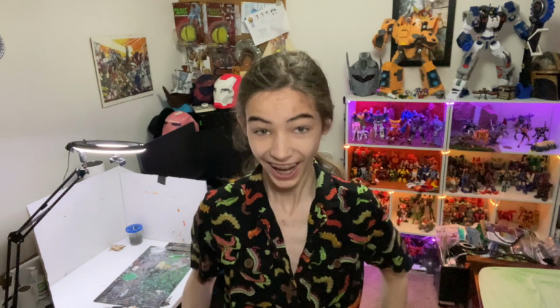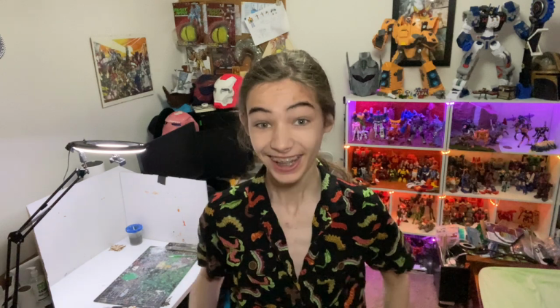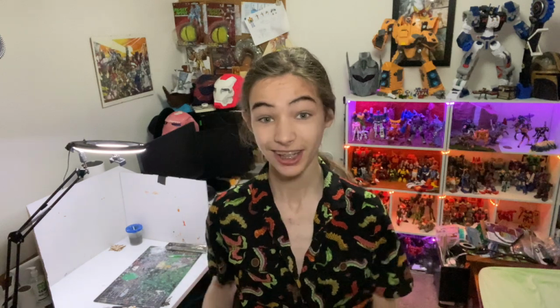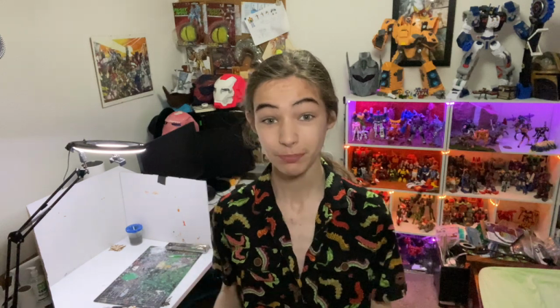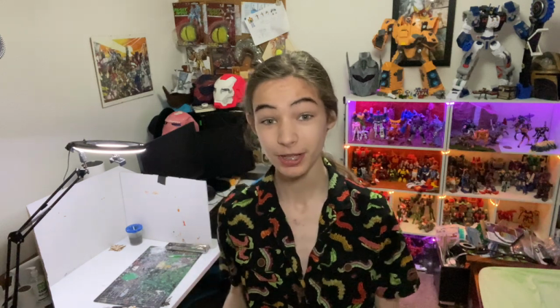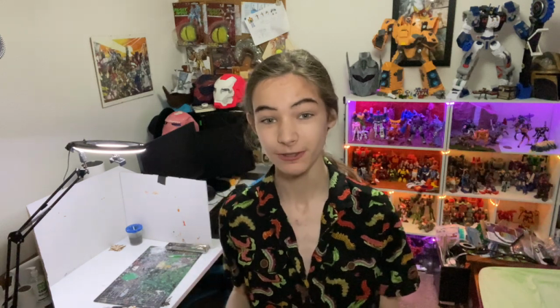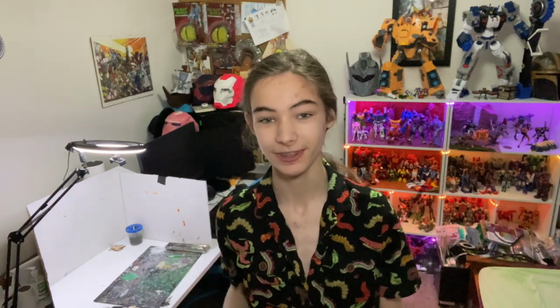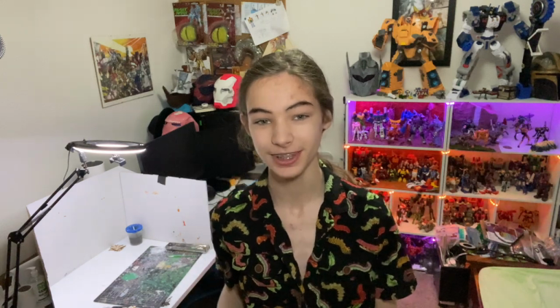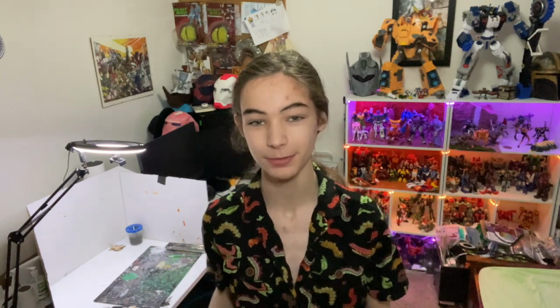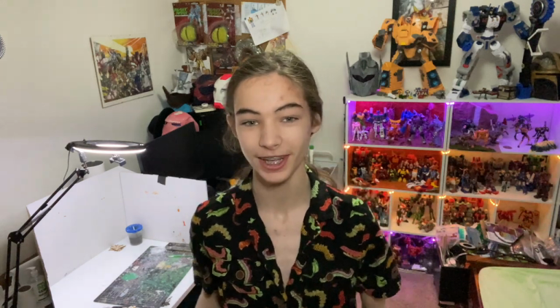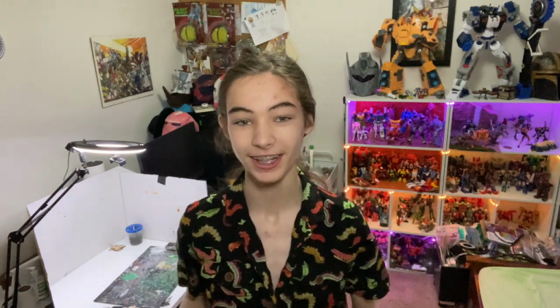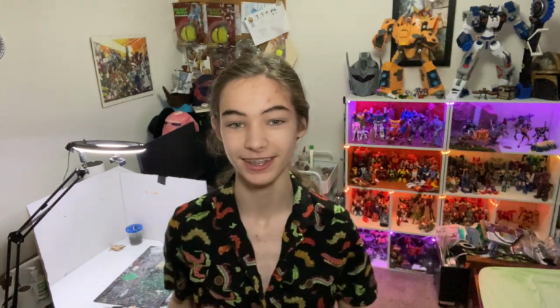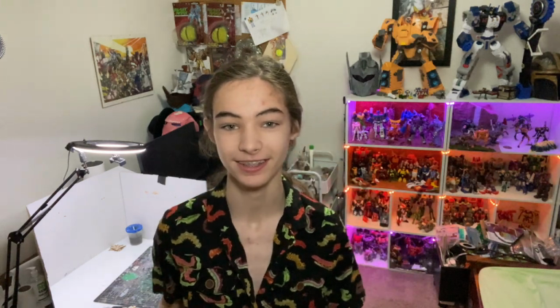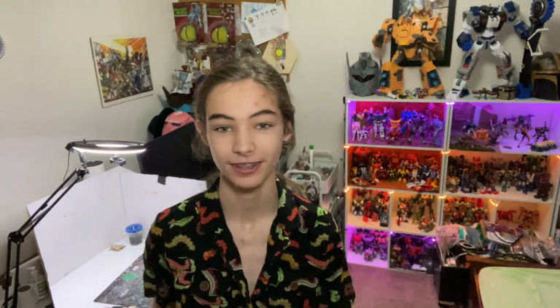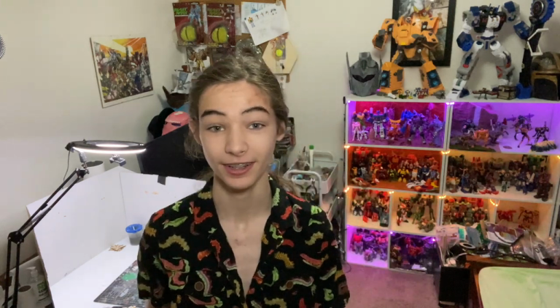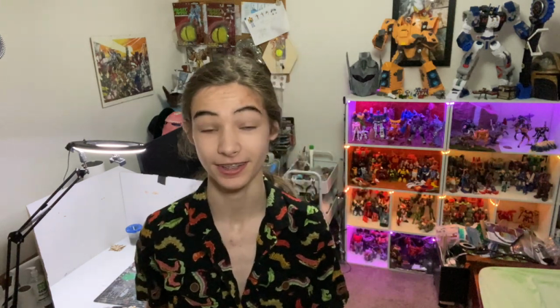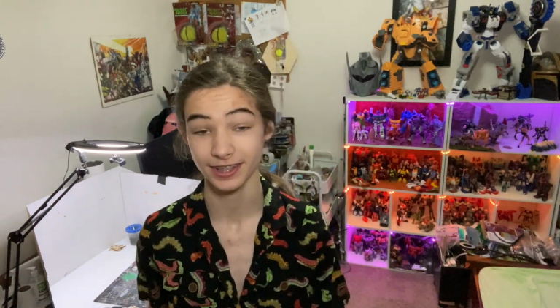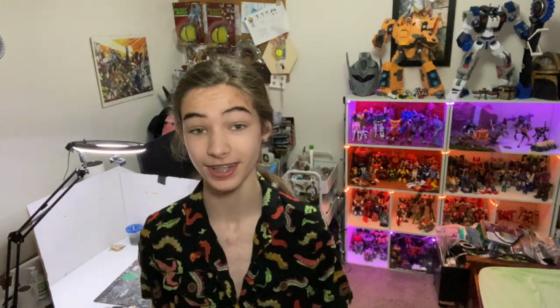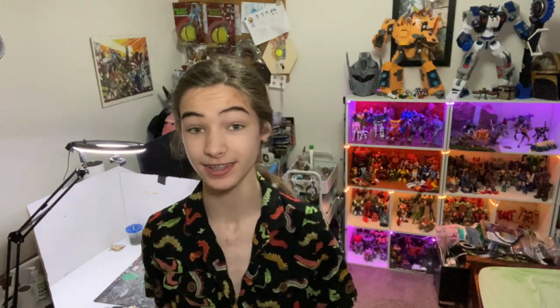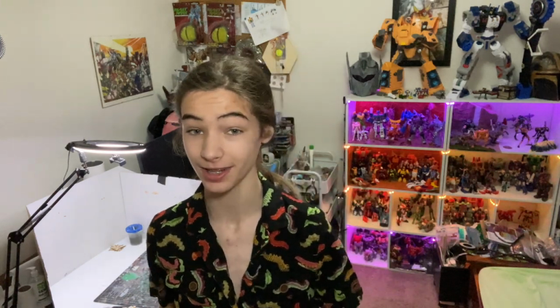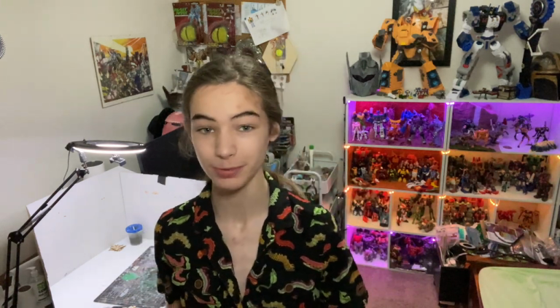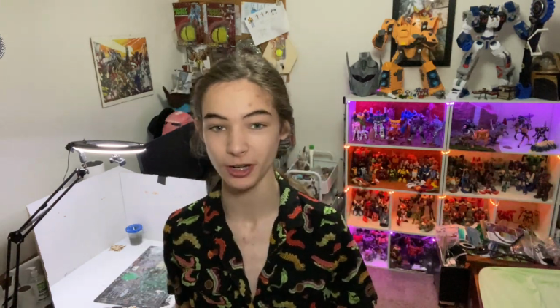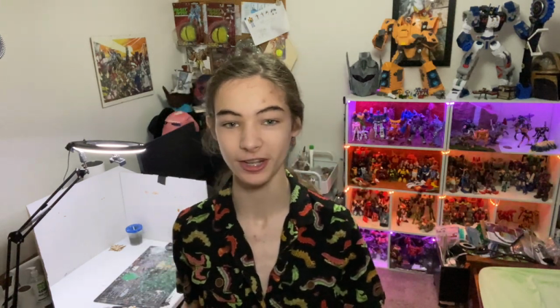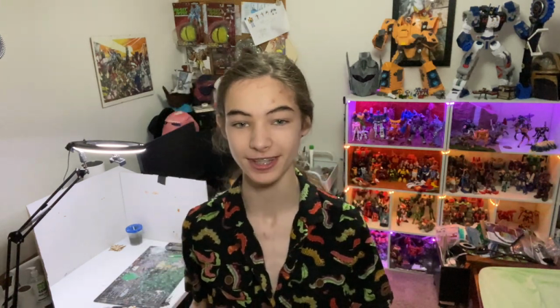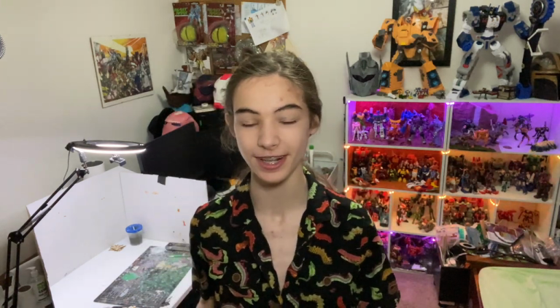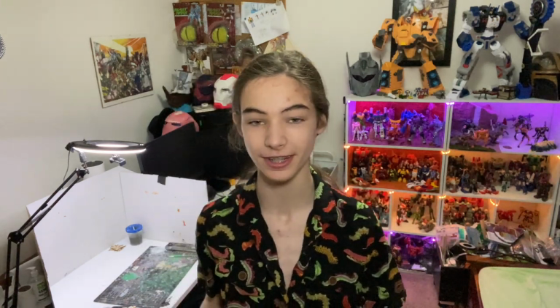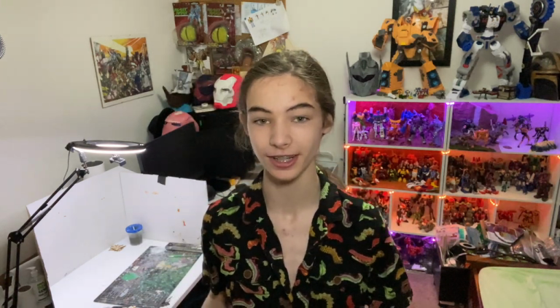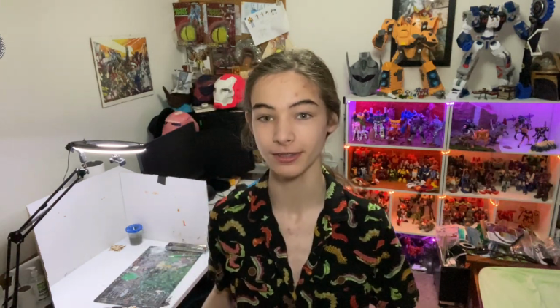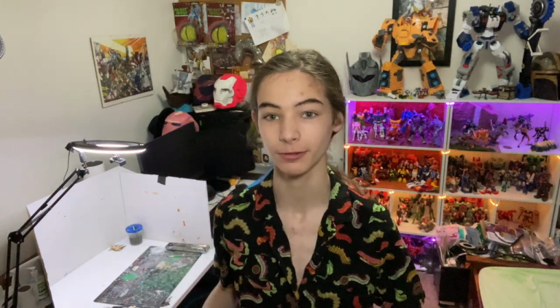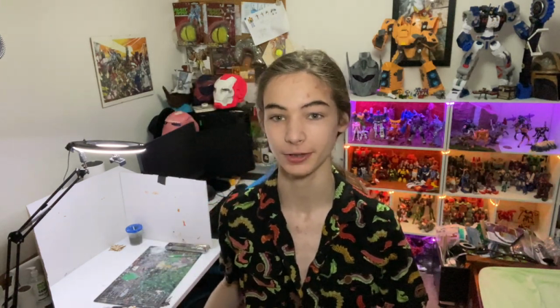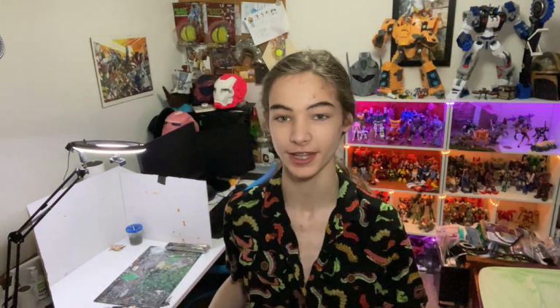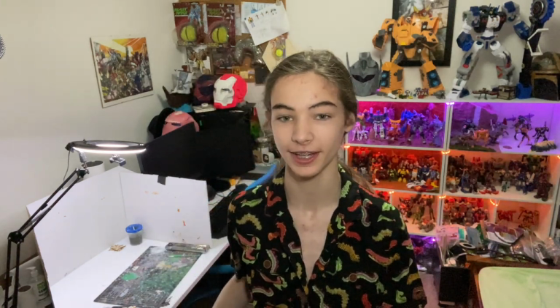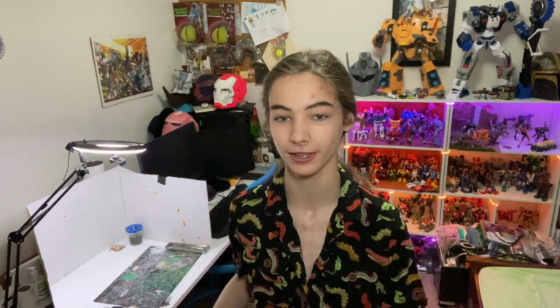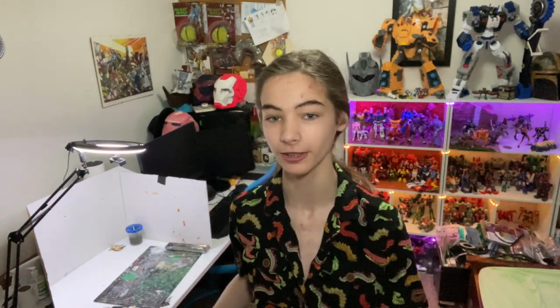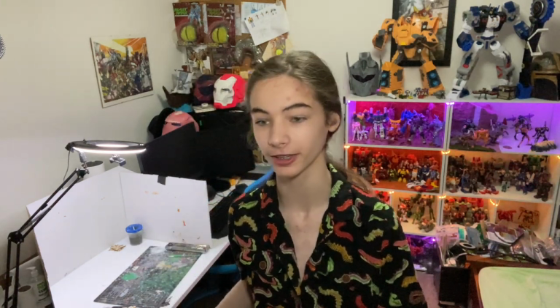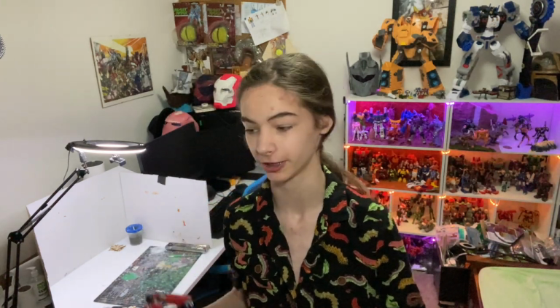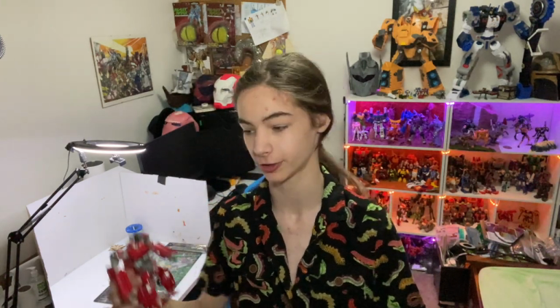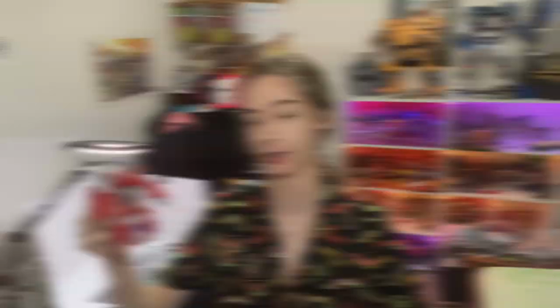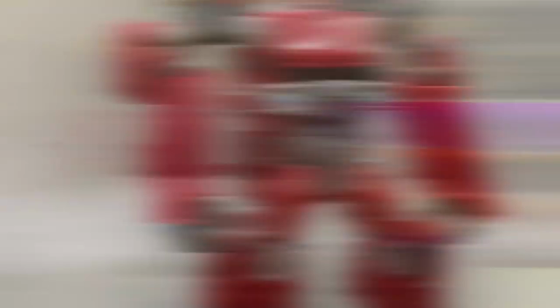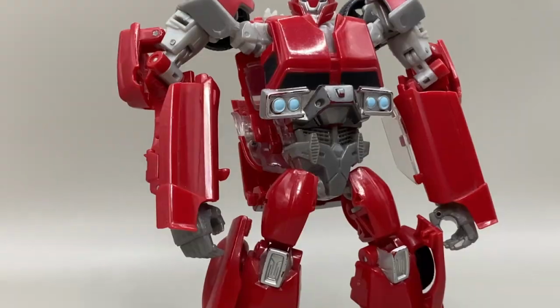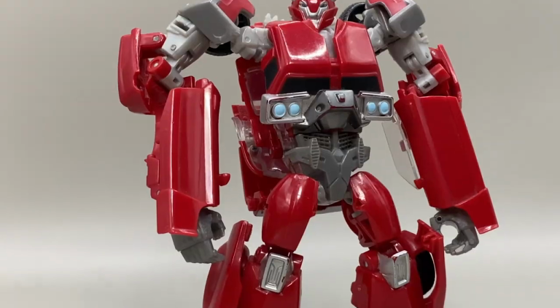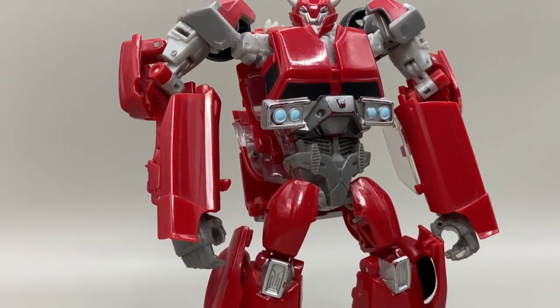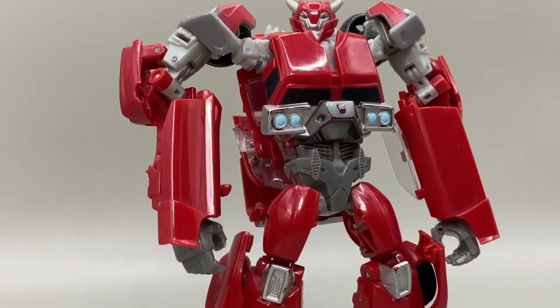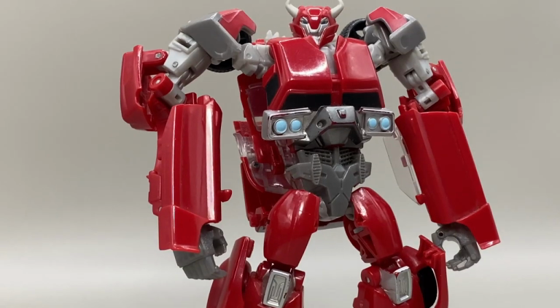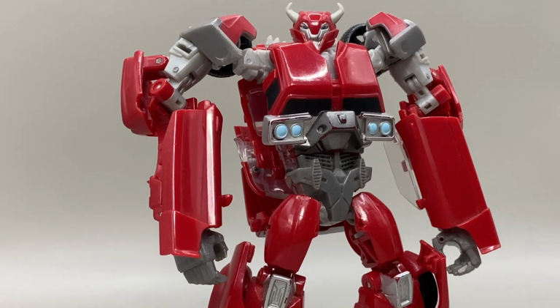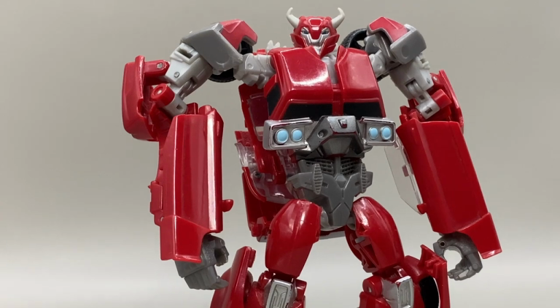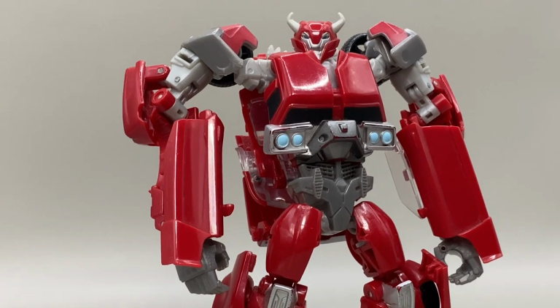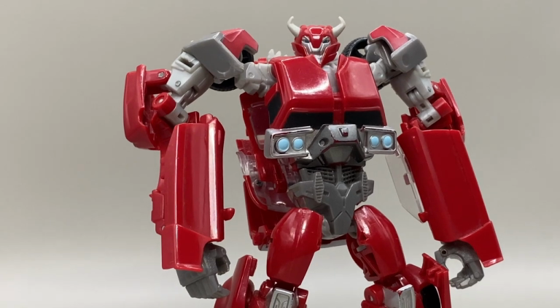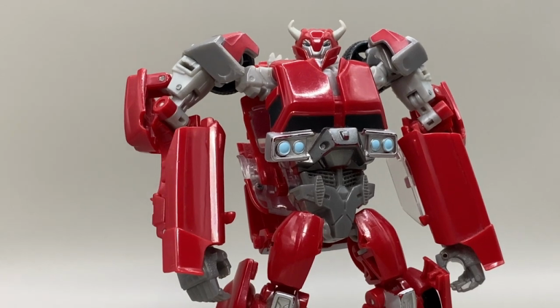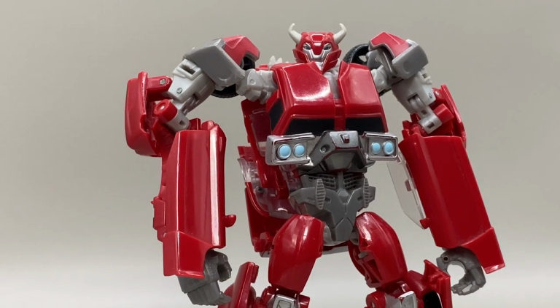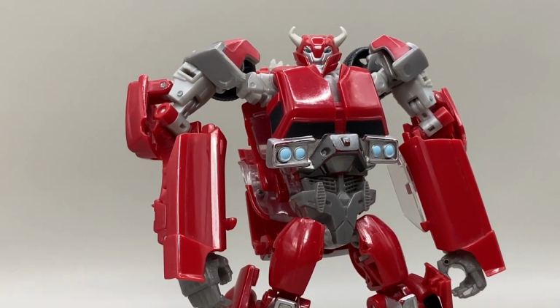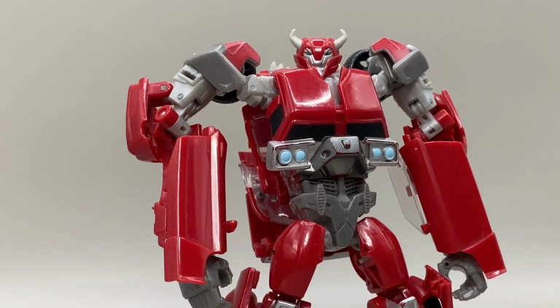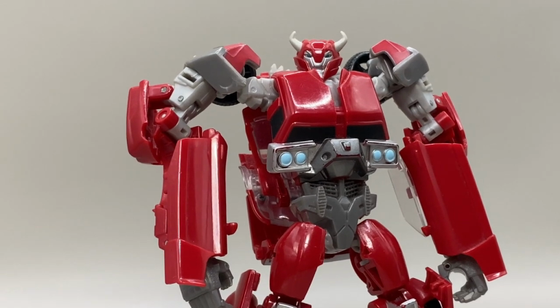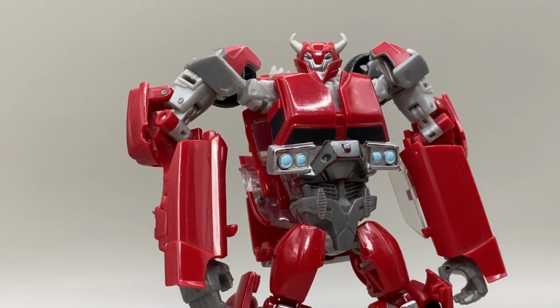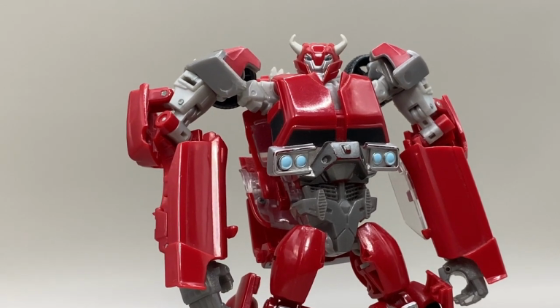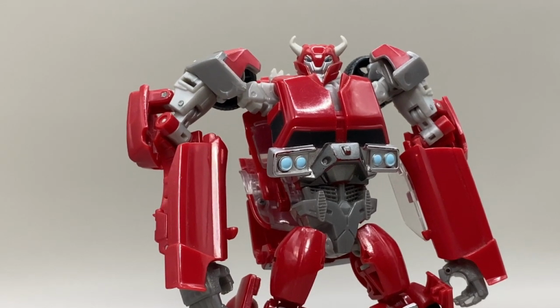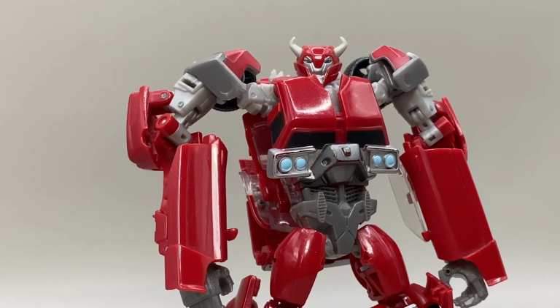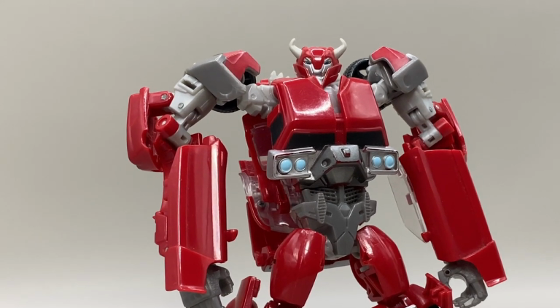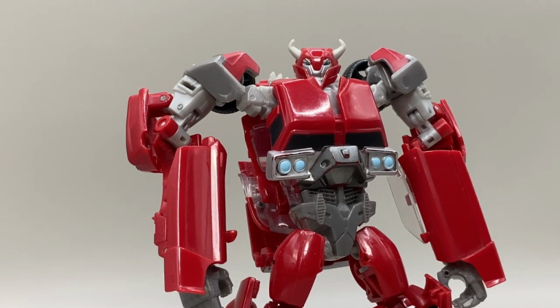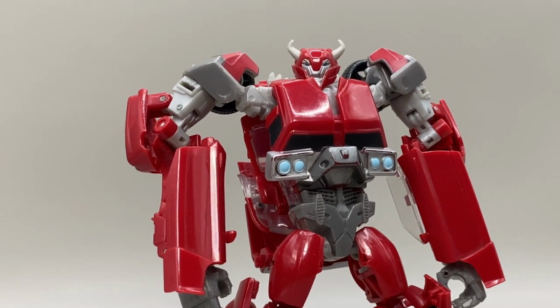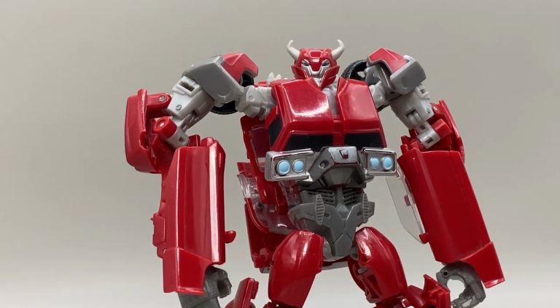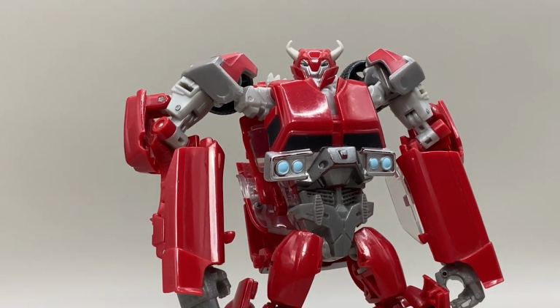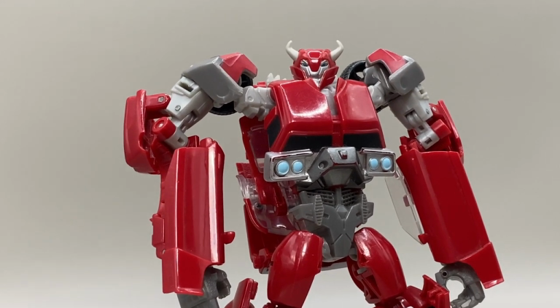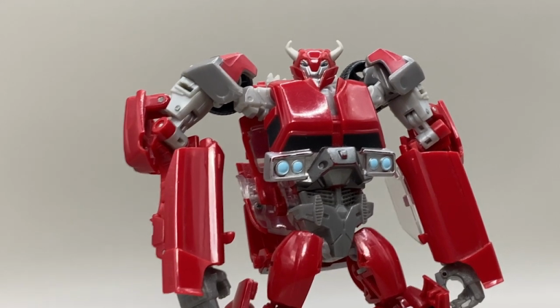Hi, I'm B from NixMechanics, and in today's Cybertraining Saturday, we're taking a look at Transformers Prime Robots in Disguise Cliffjumper.